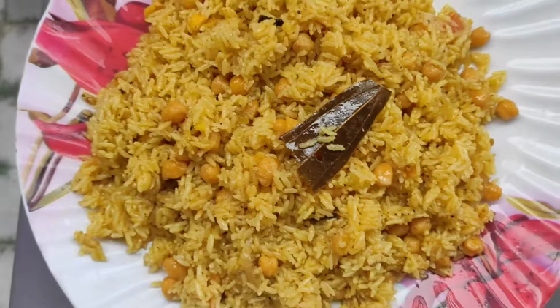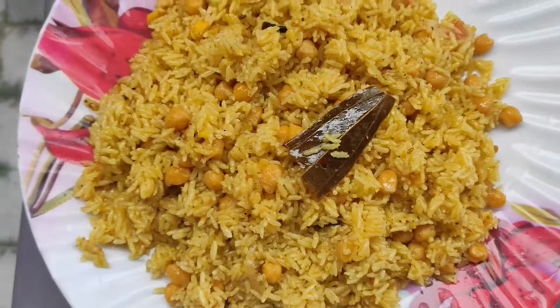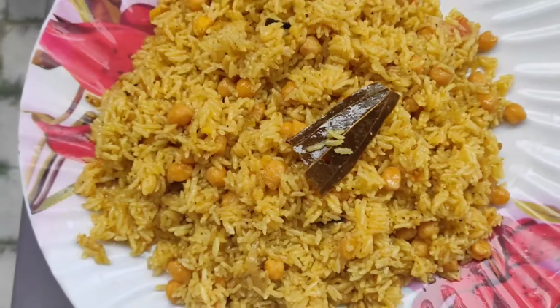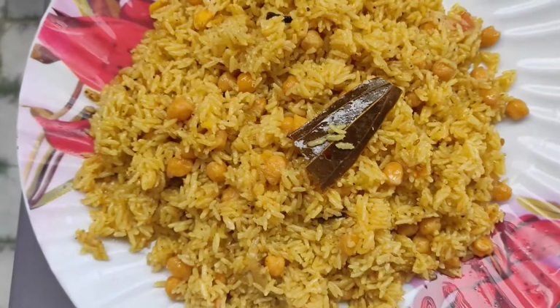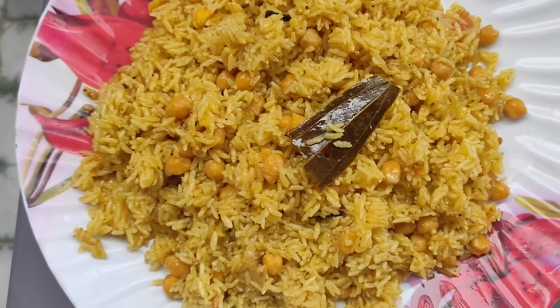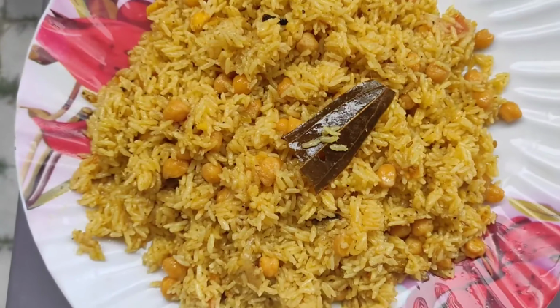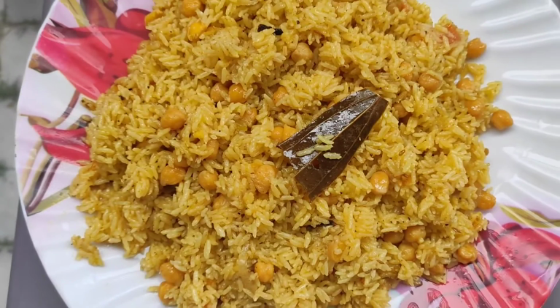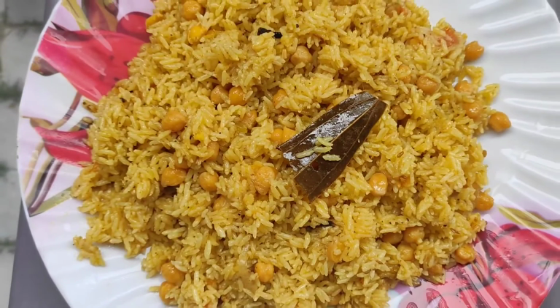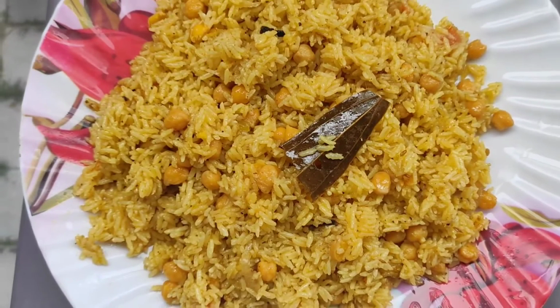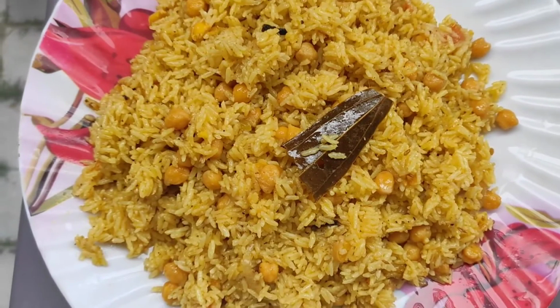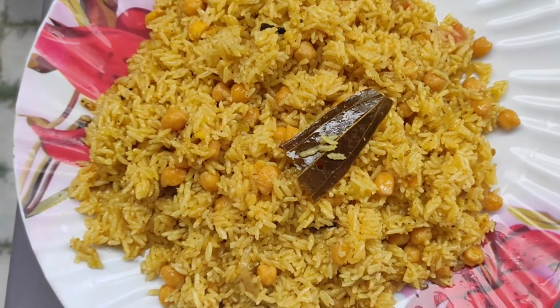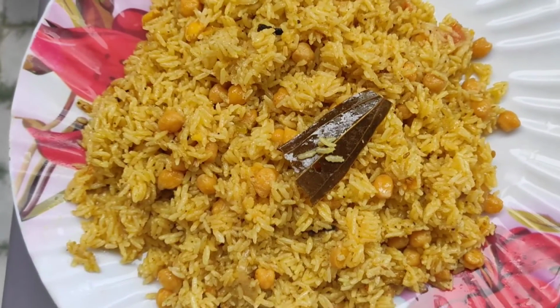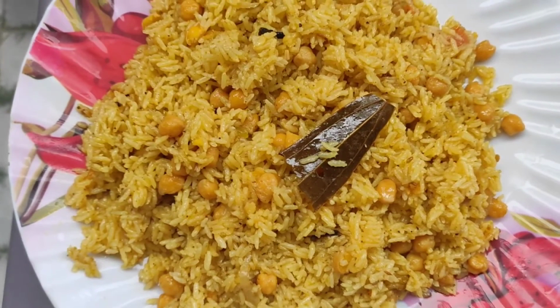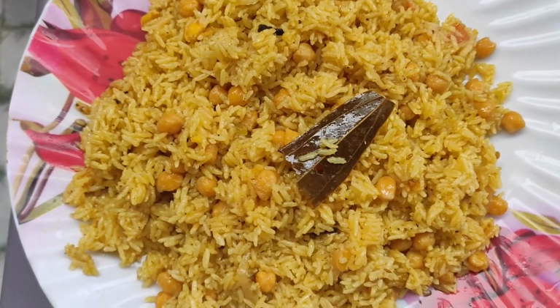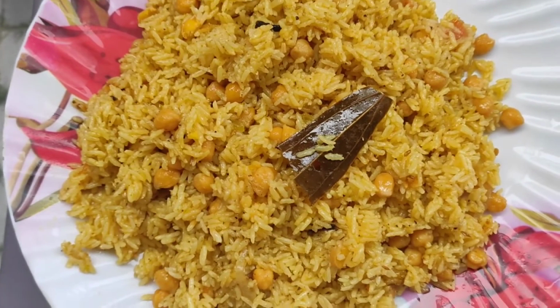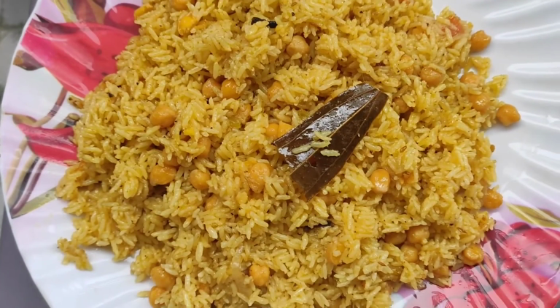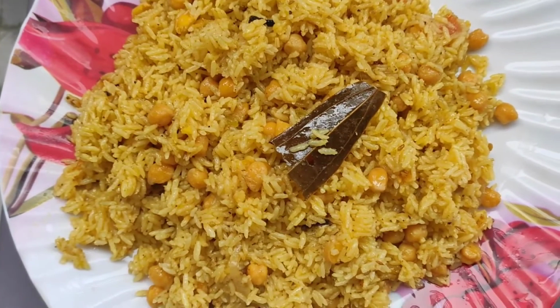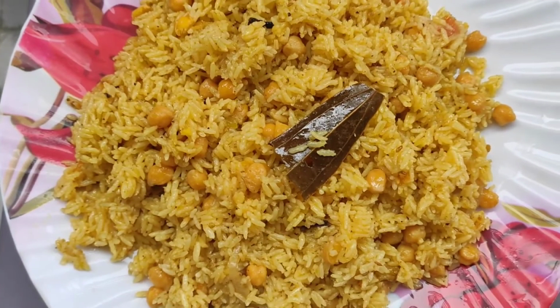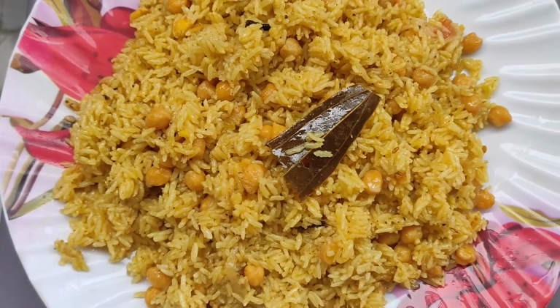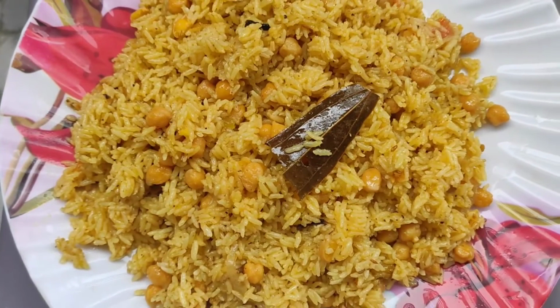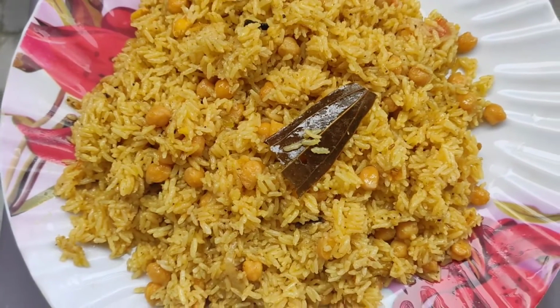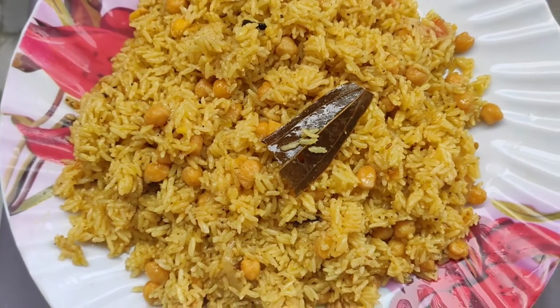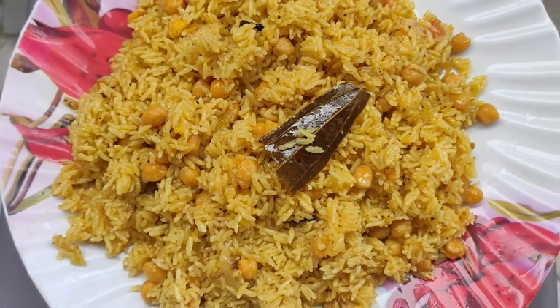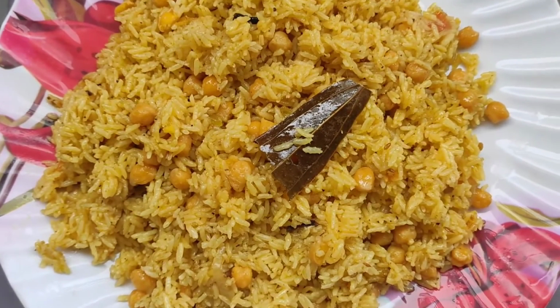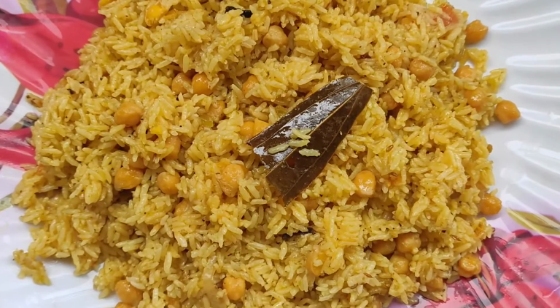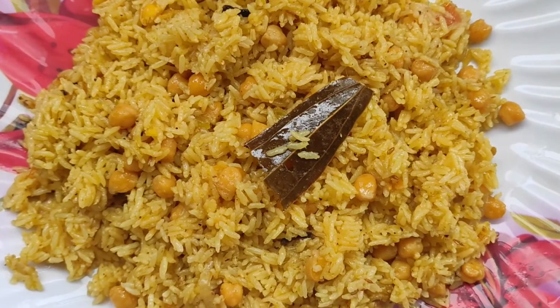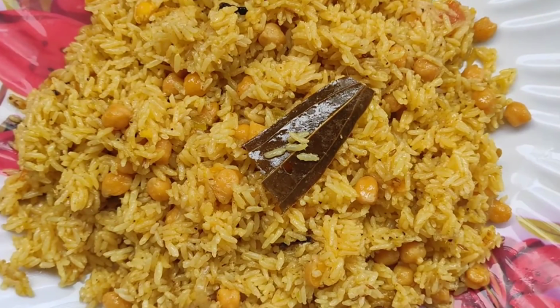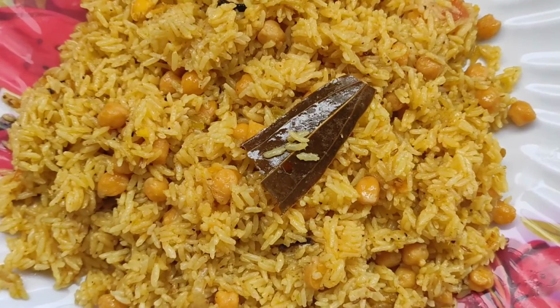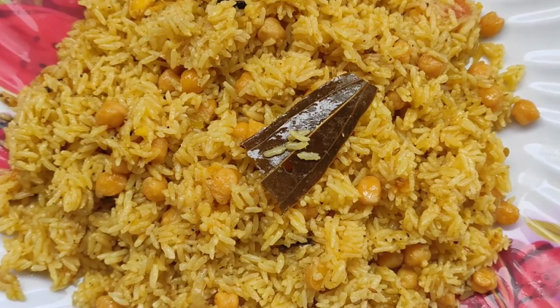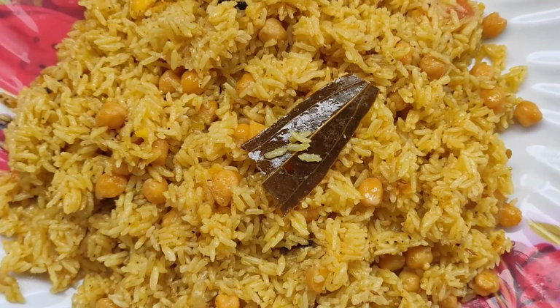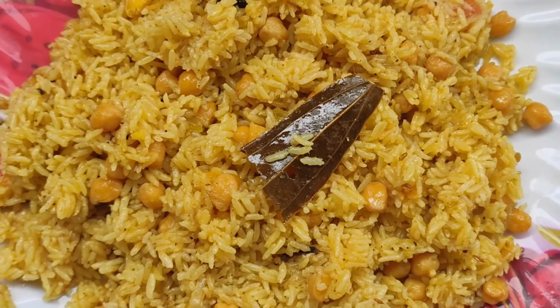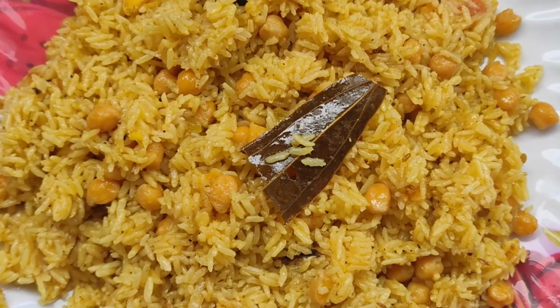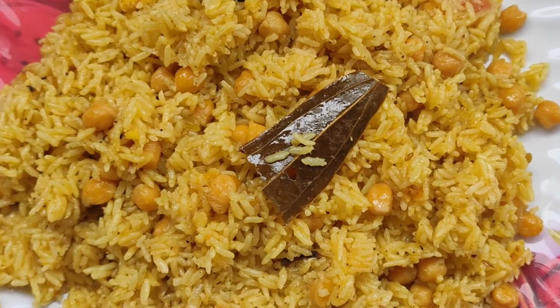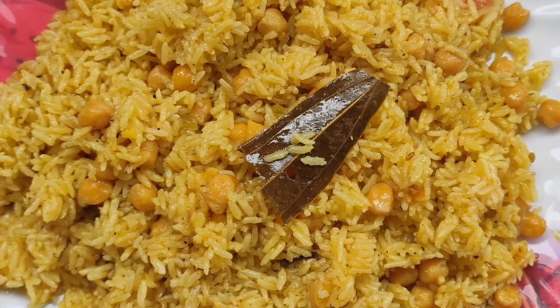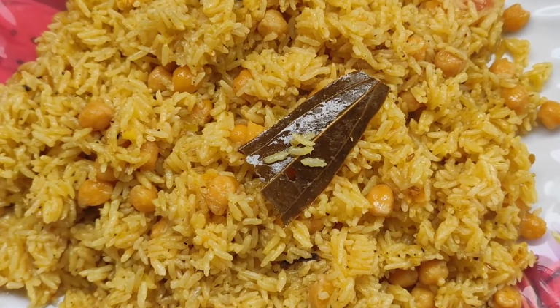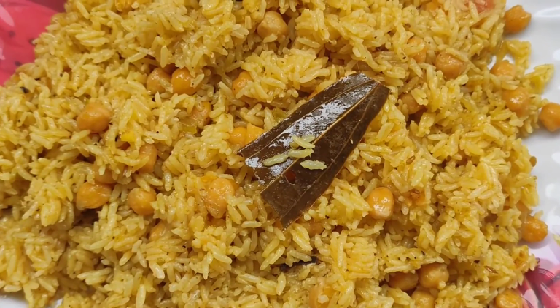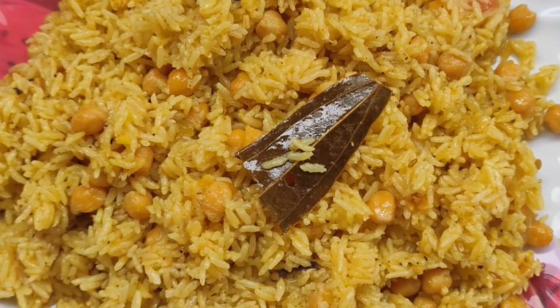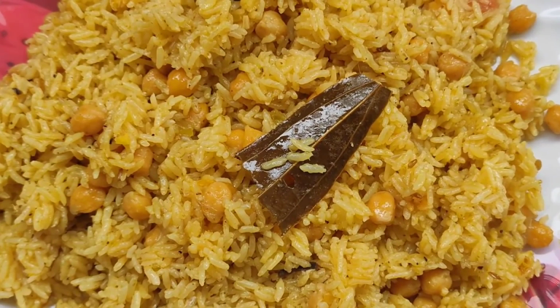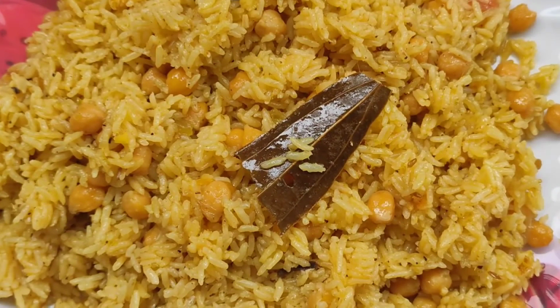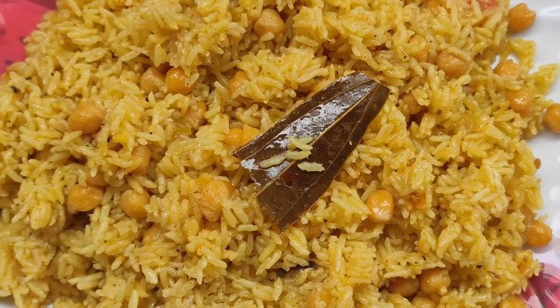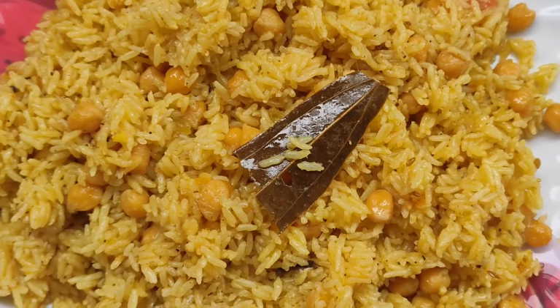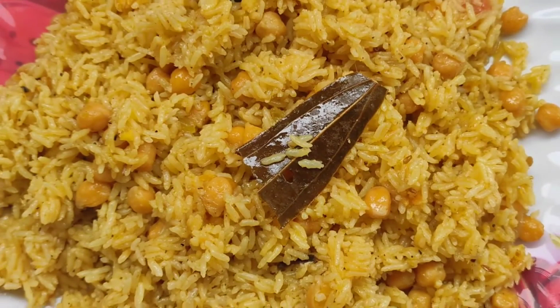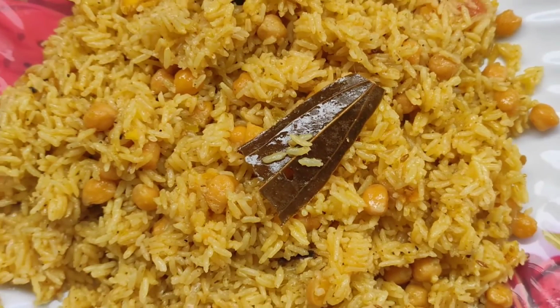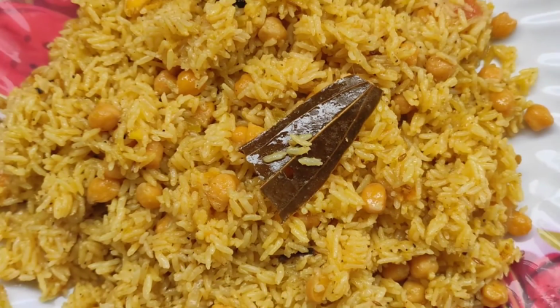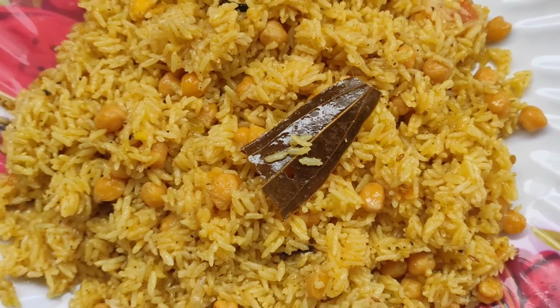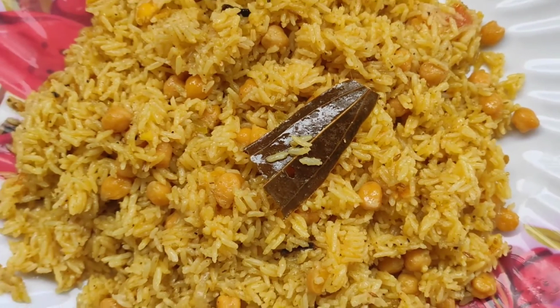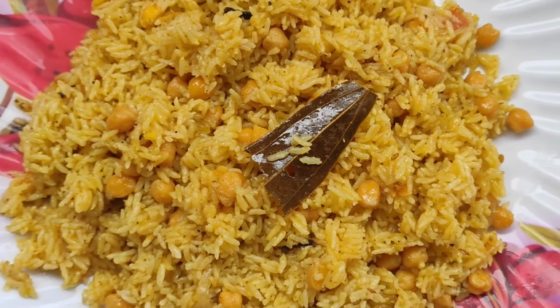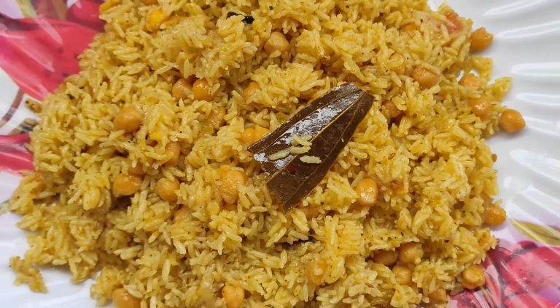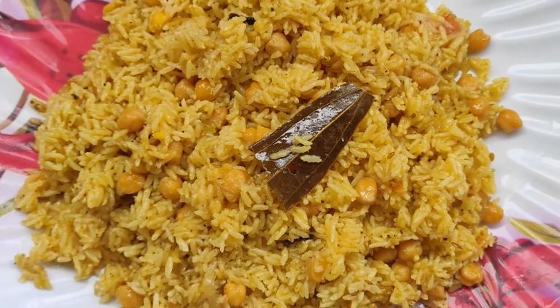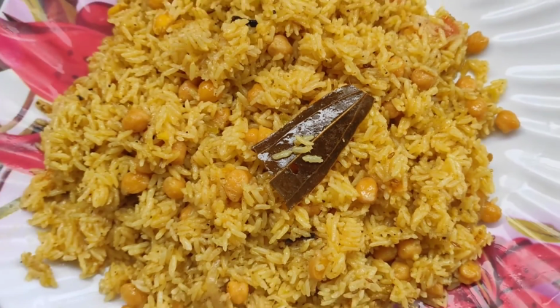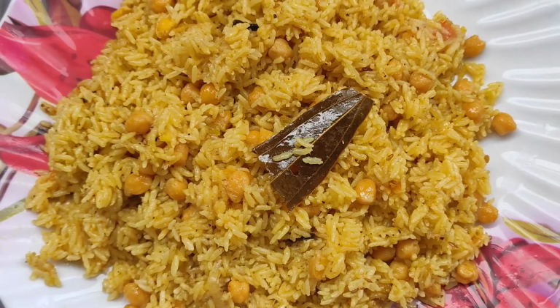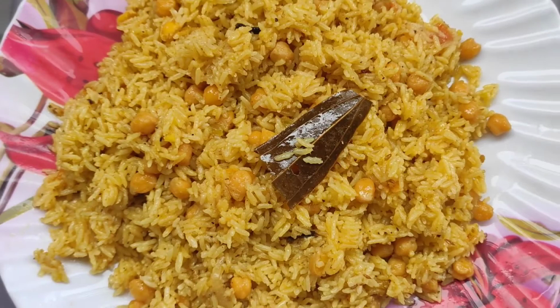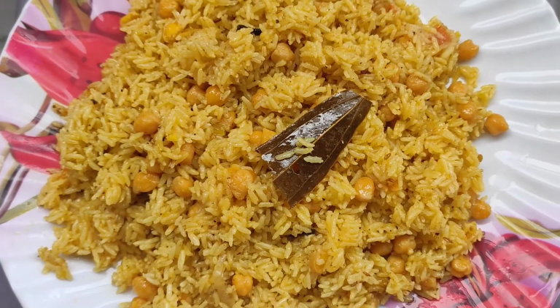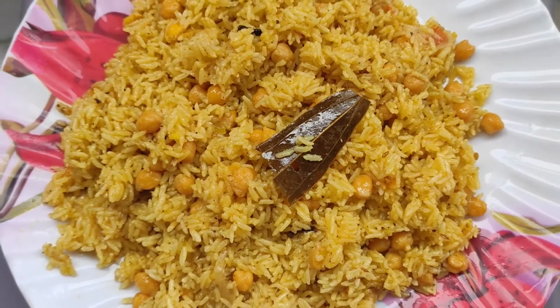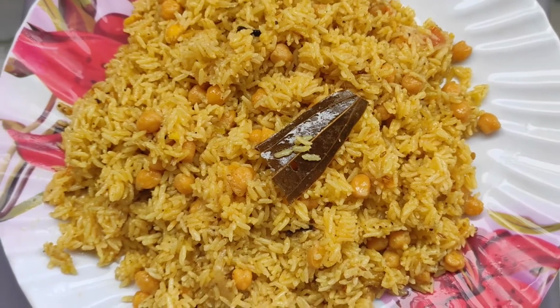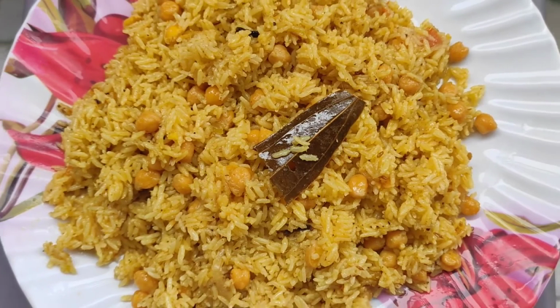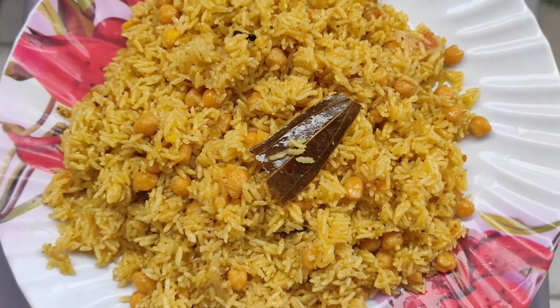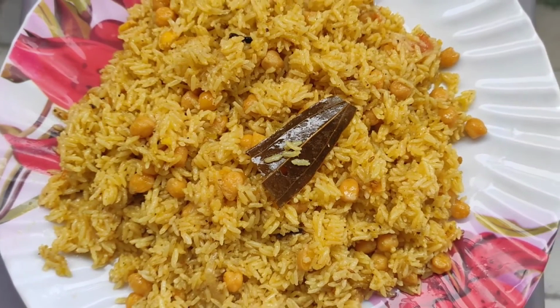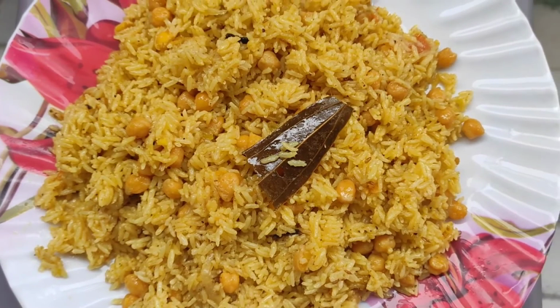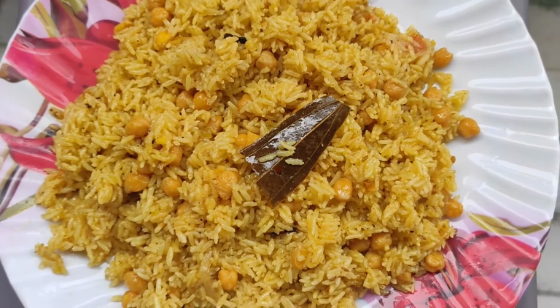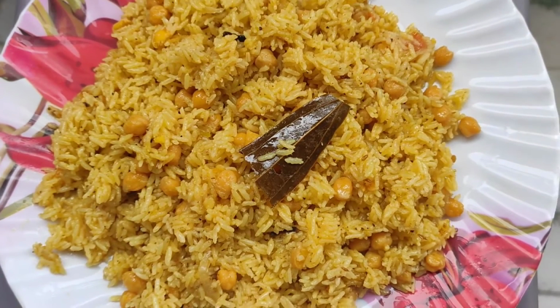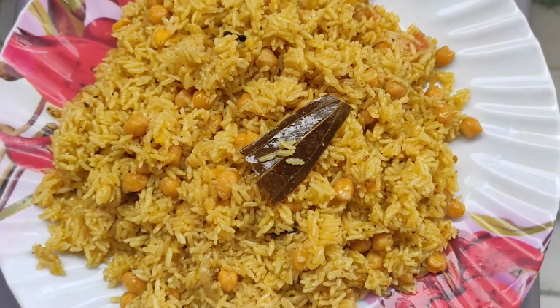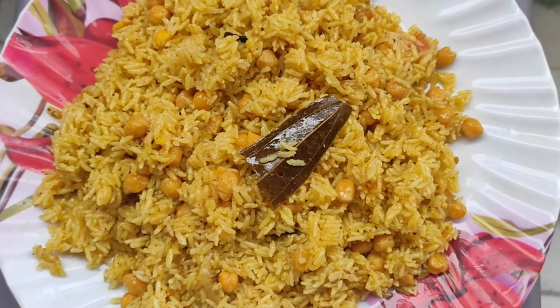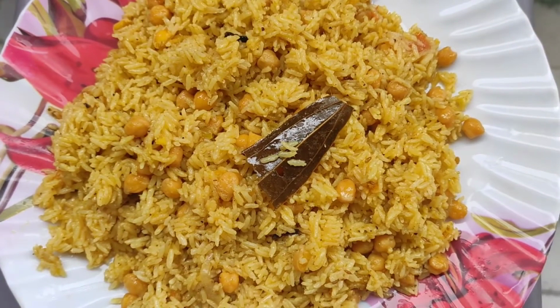Hey guys! Assalamualaikum! Today I am going to try to make a Kabulik Pulao which will be very tasty.